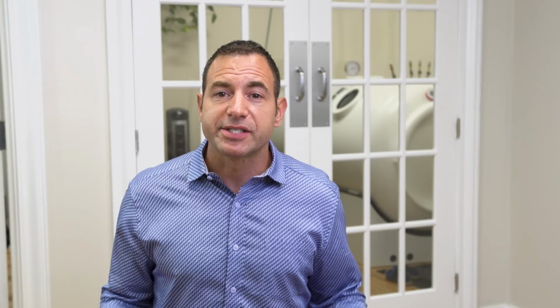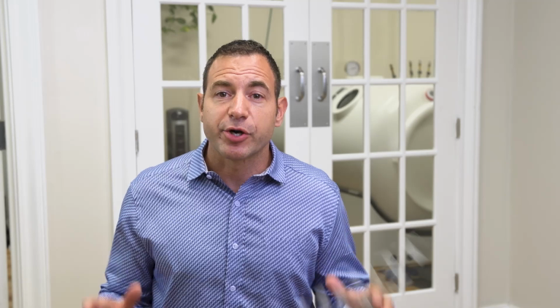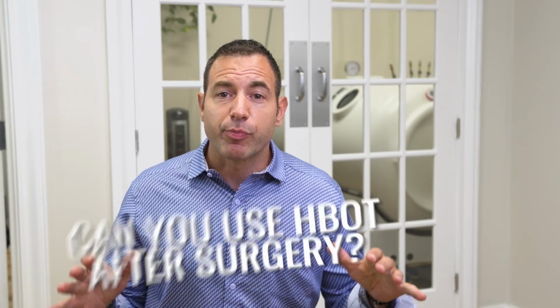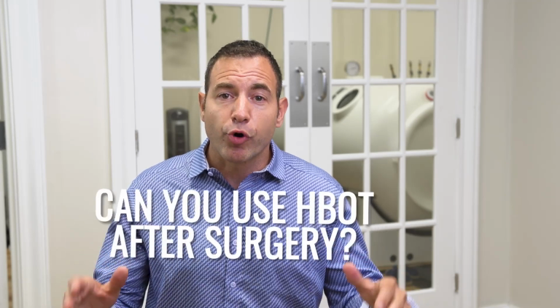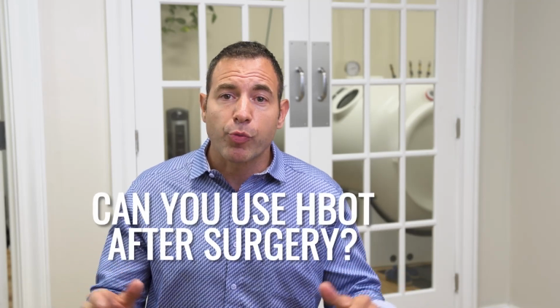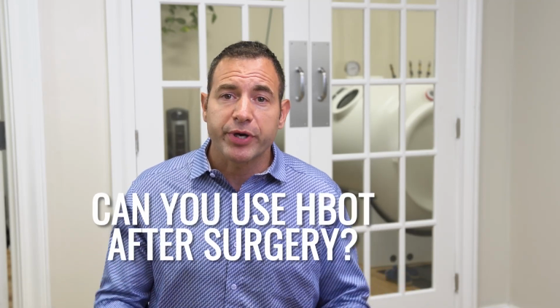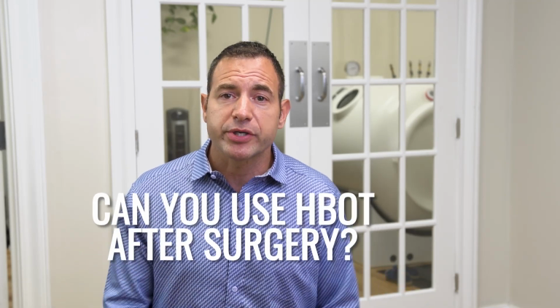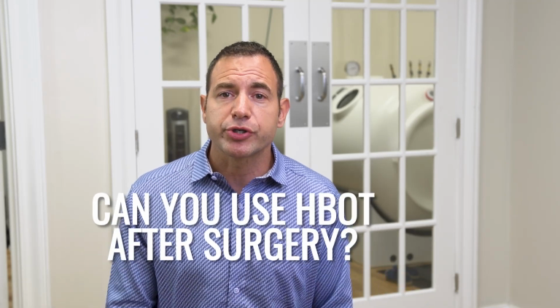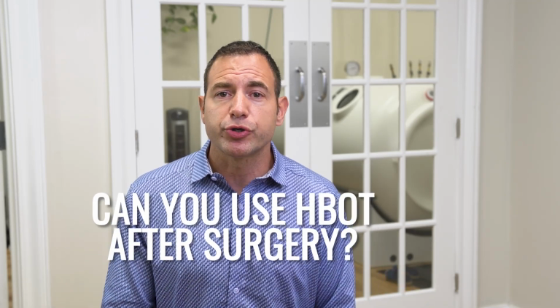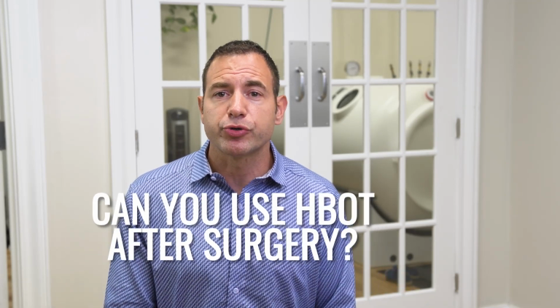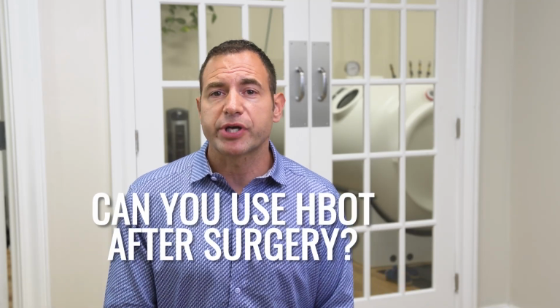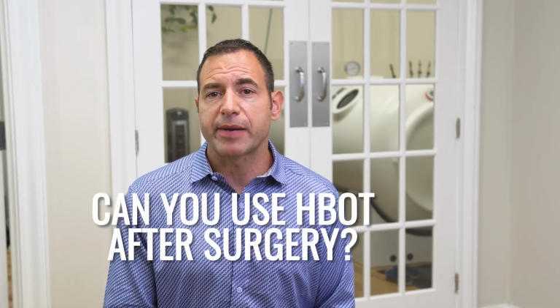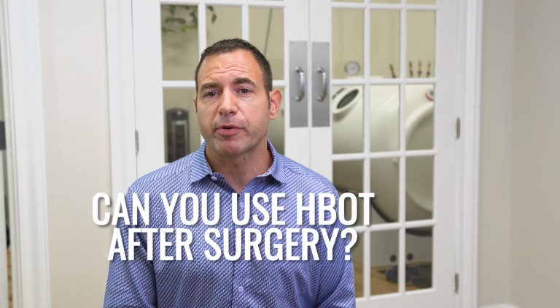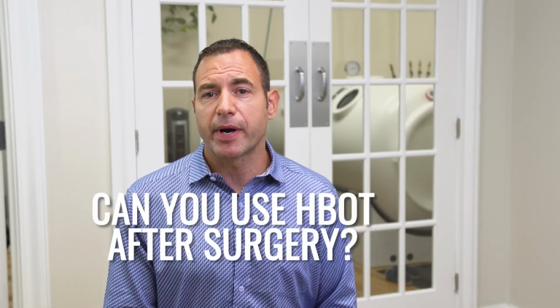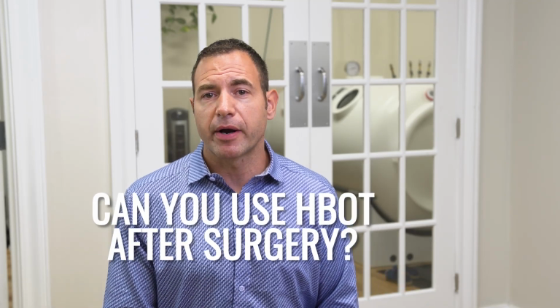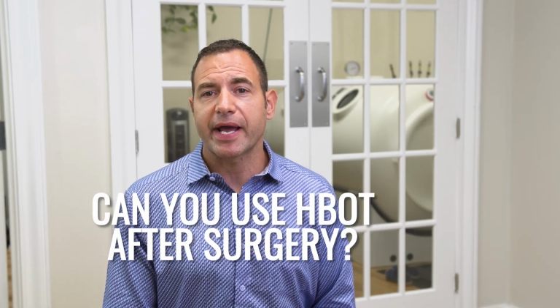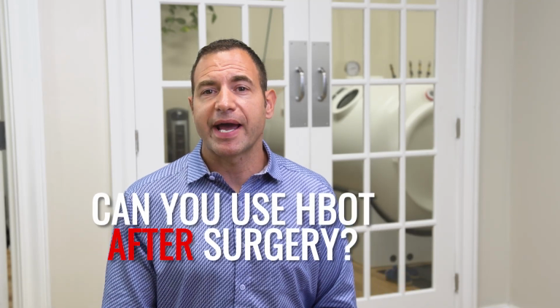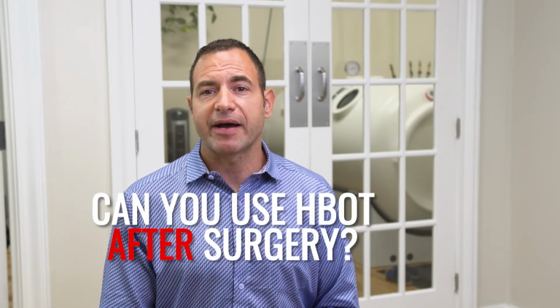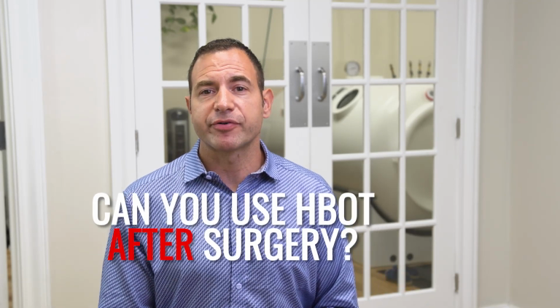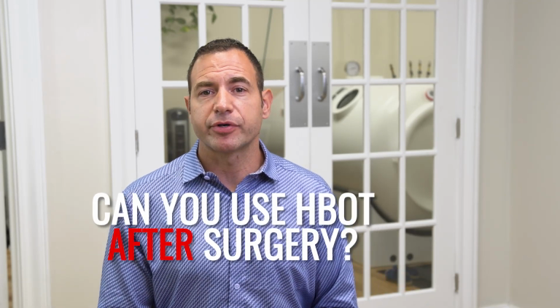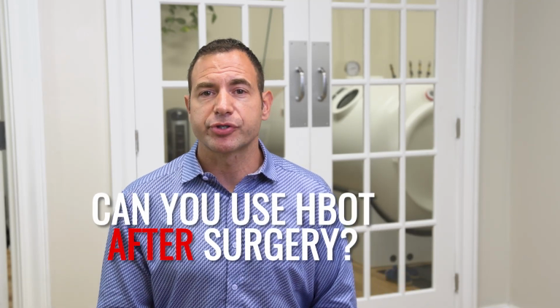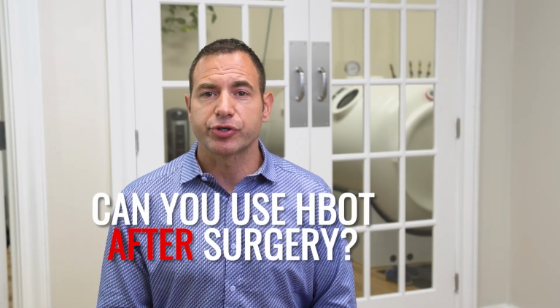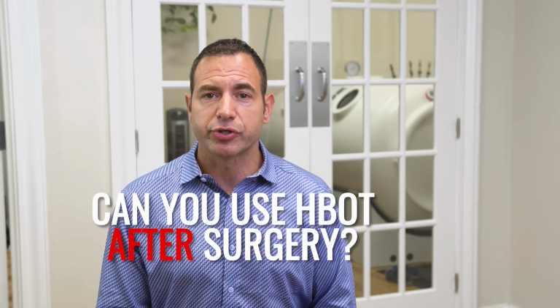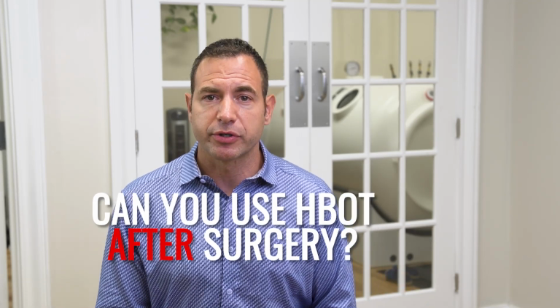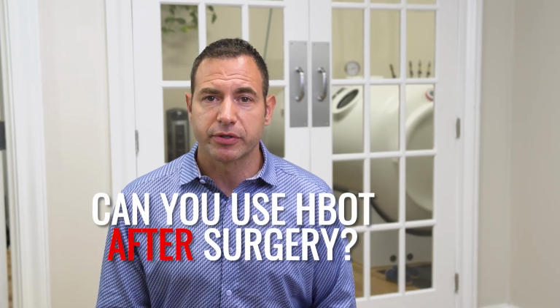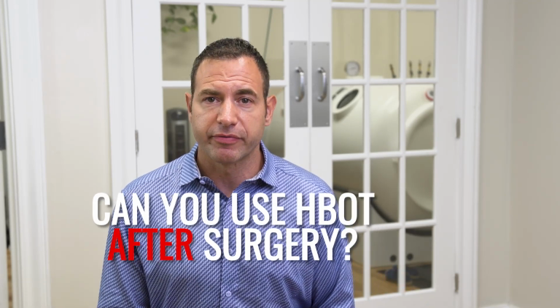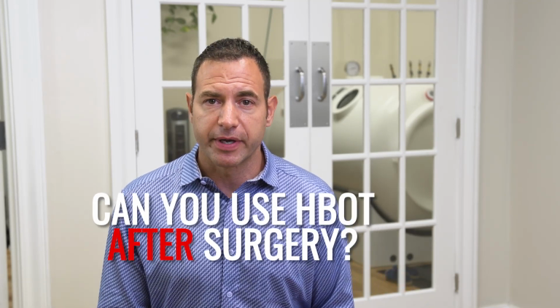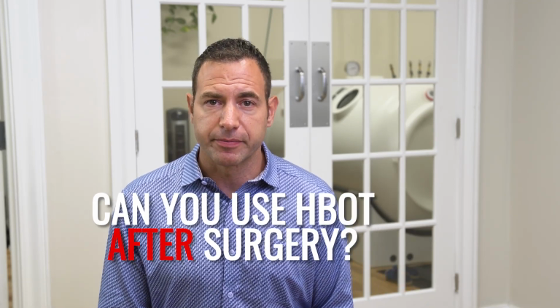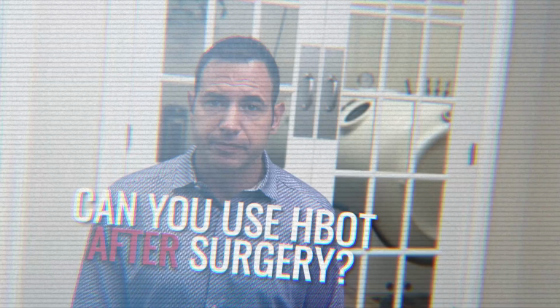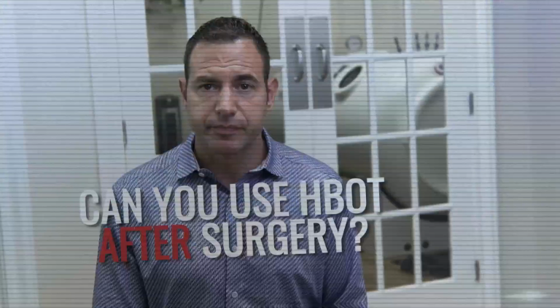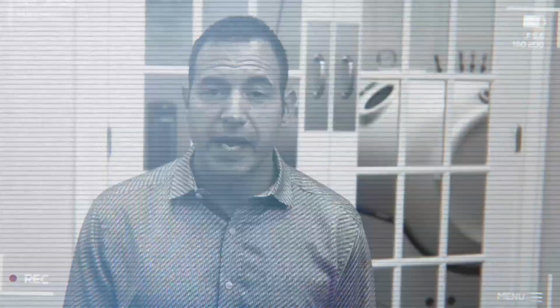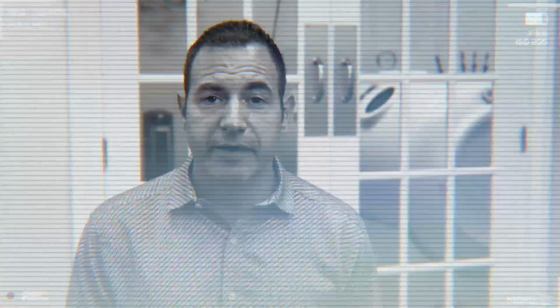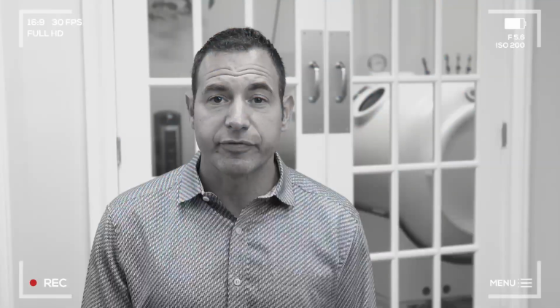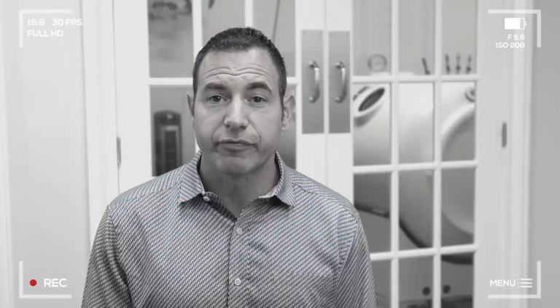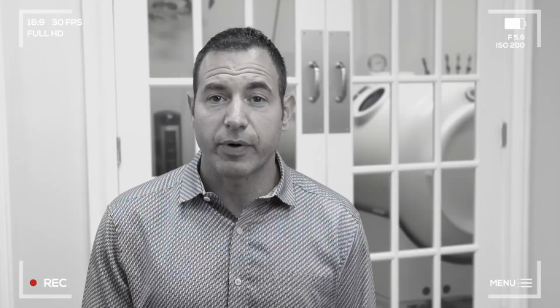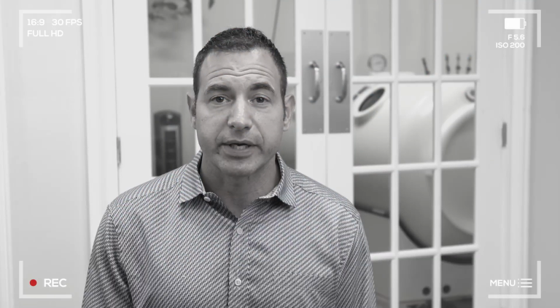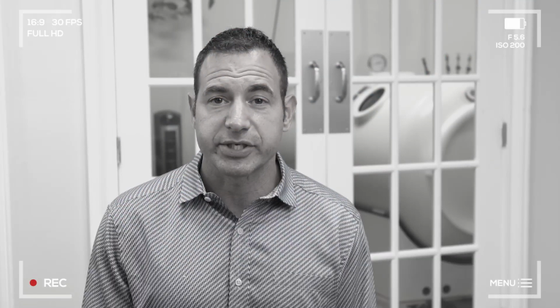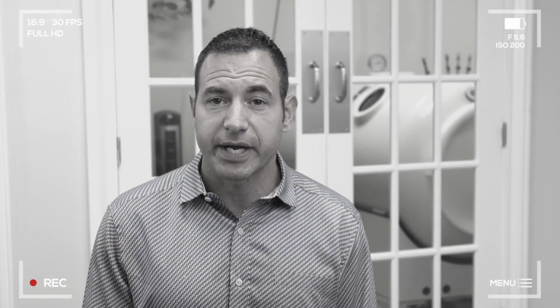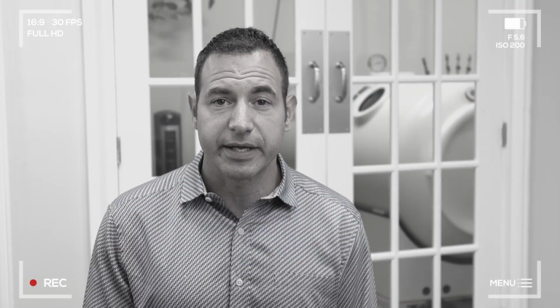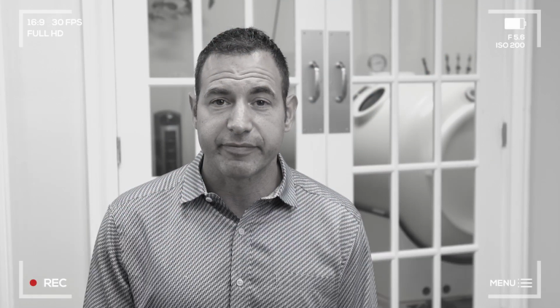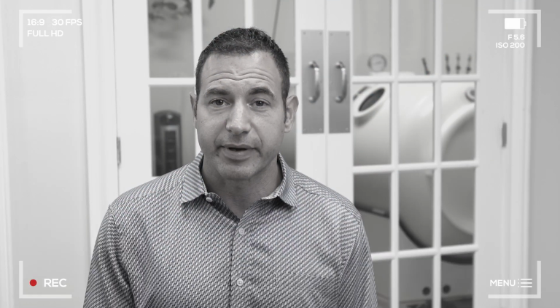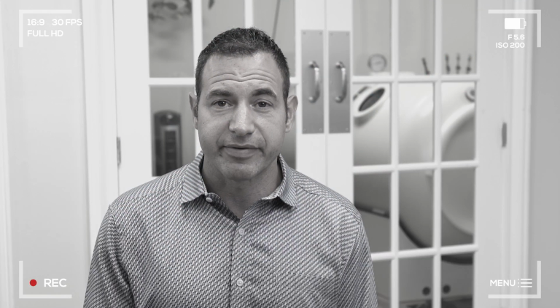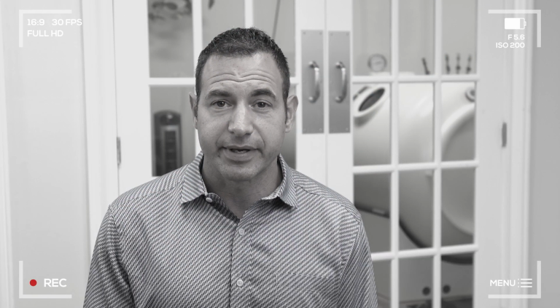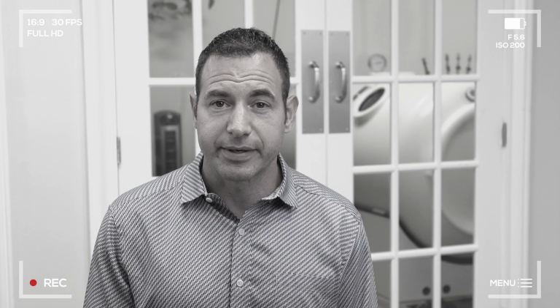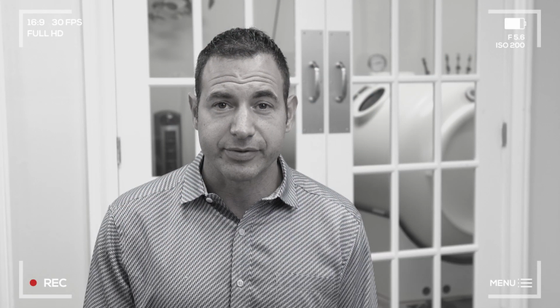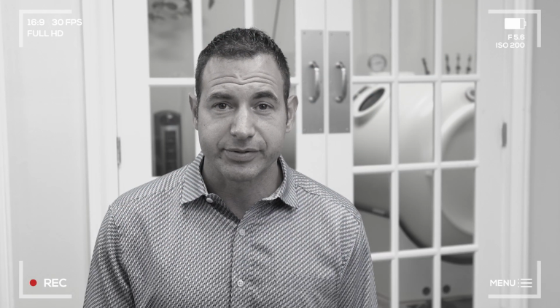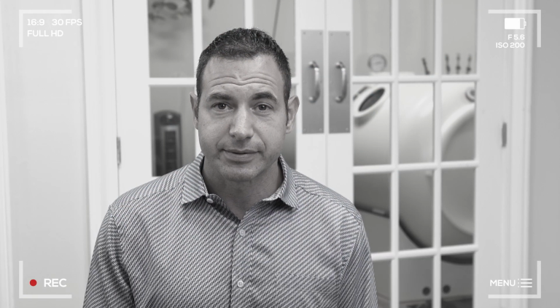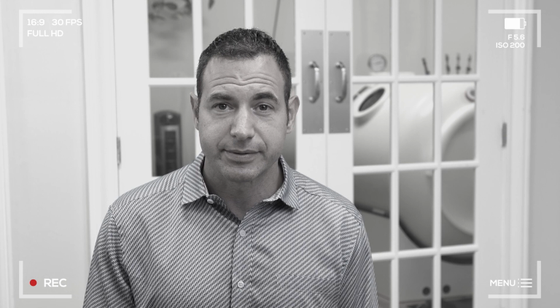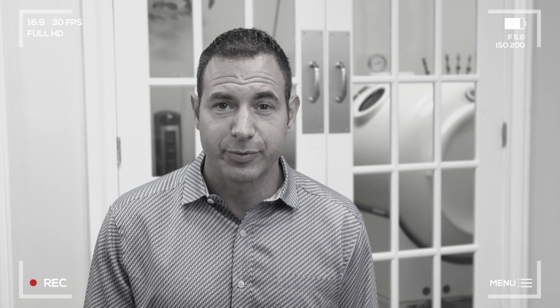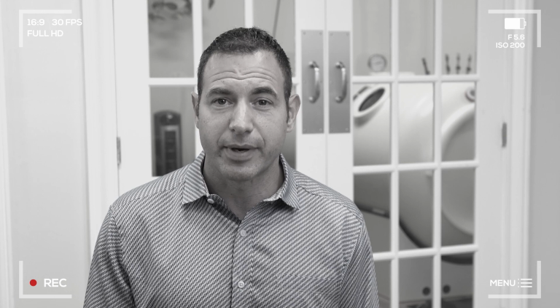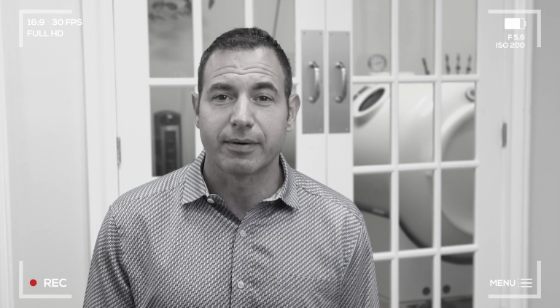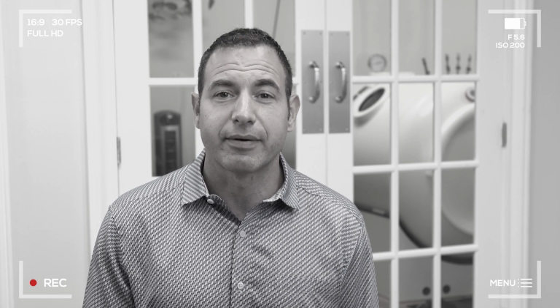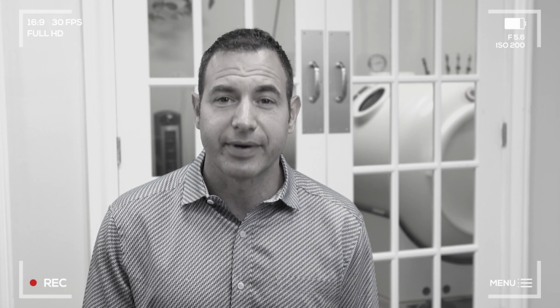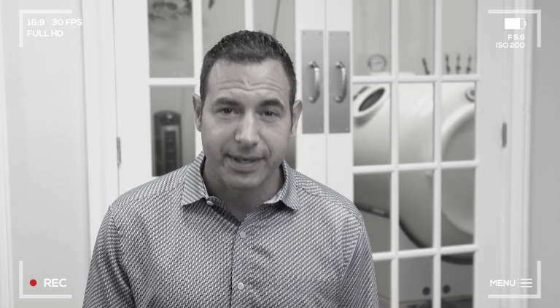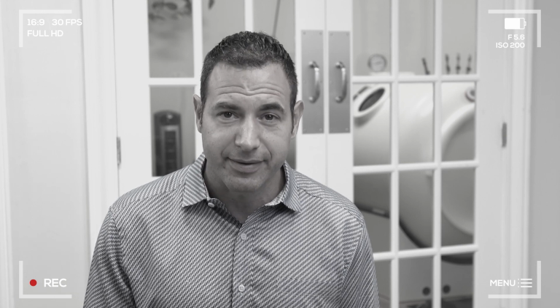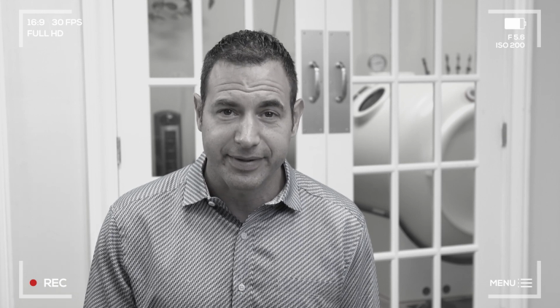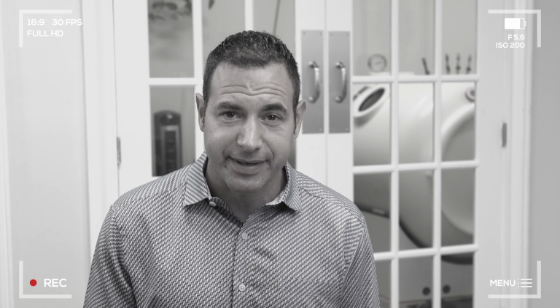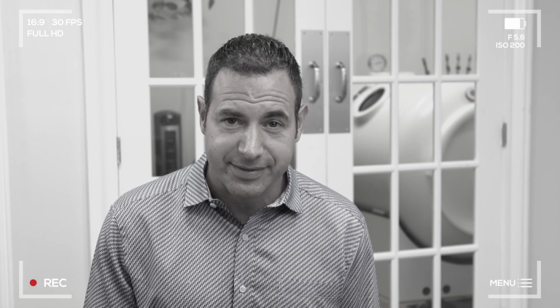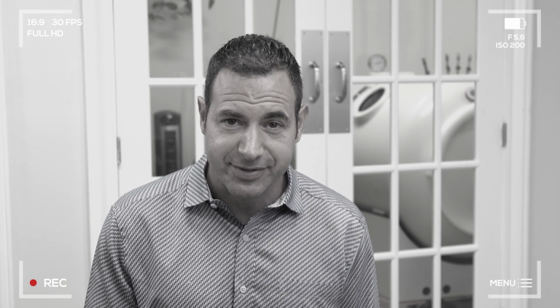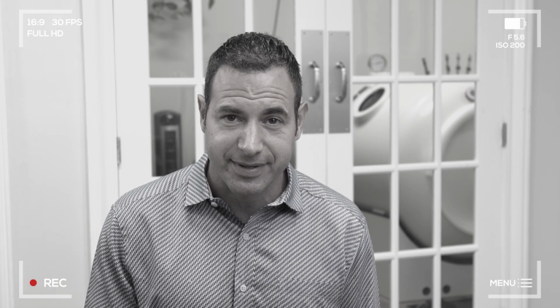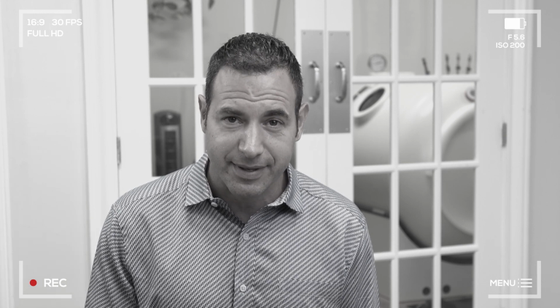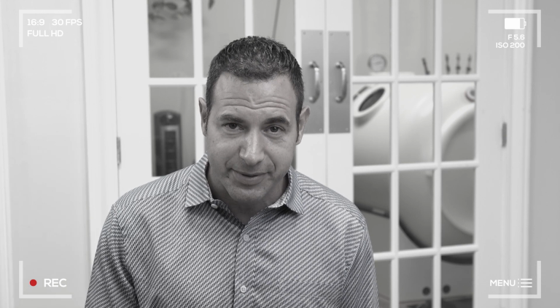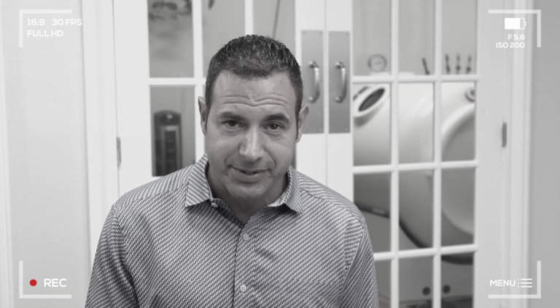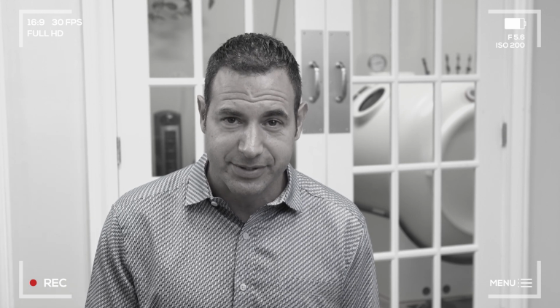Is it appropriate to use hyperbaric after a surgical event? If you've watched any of my videos, you better already know the answer to that question.